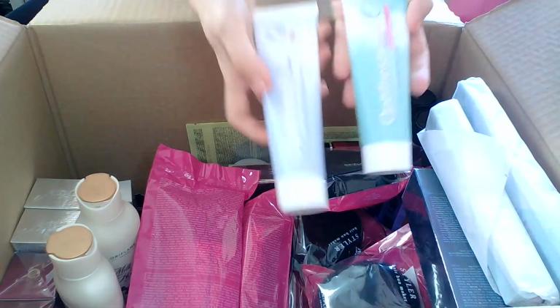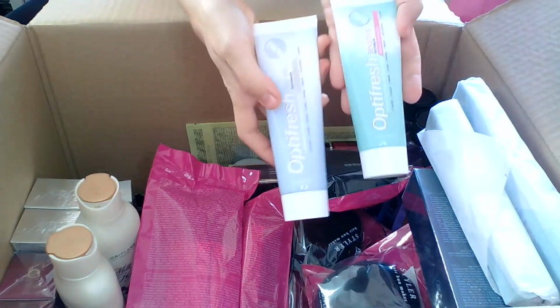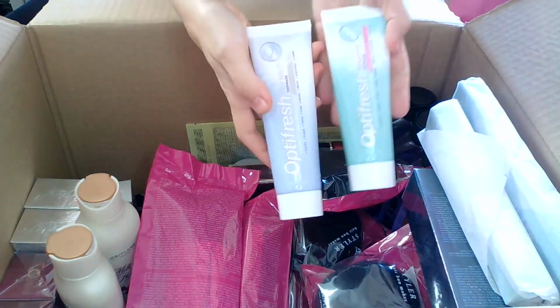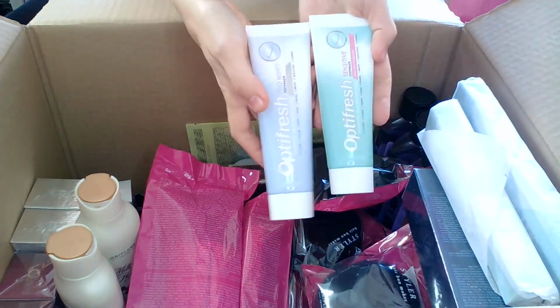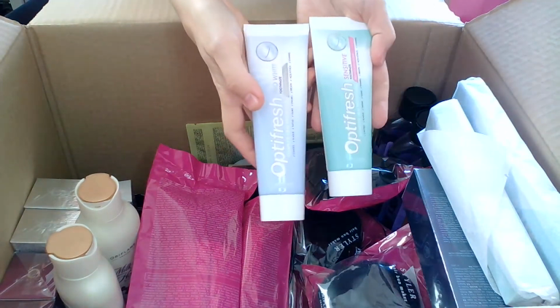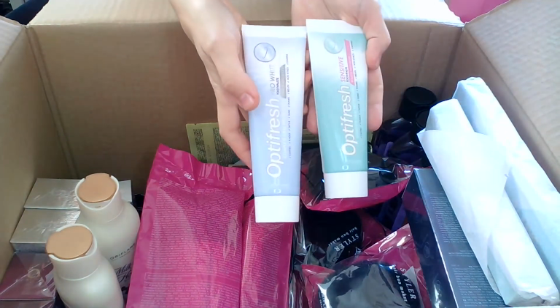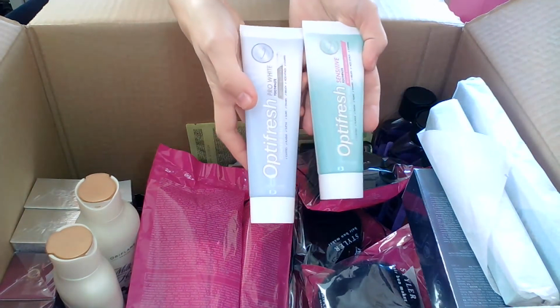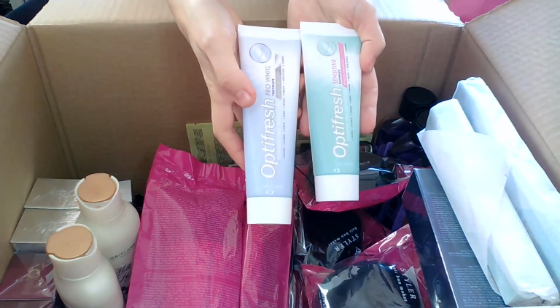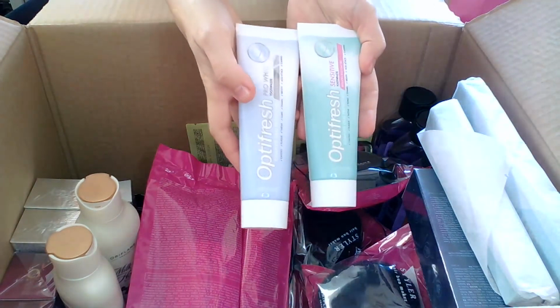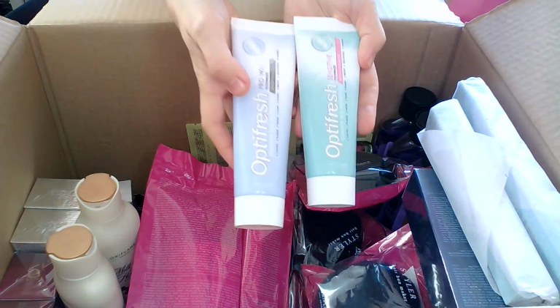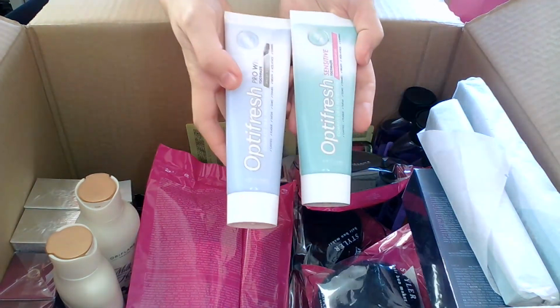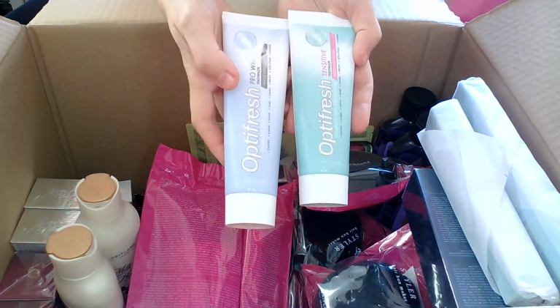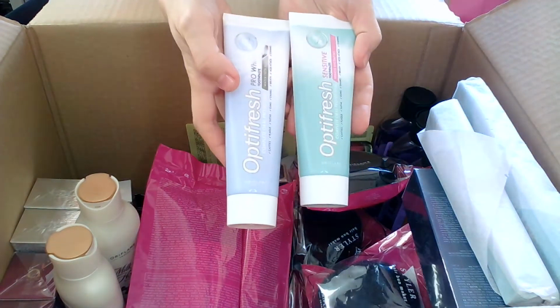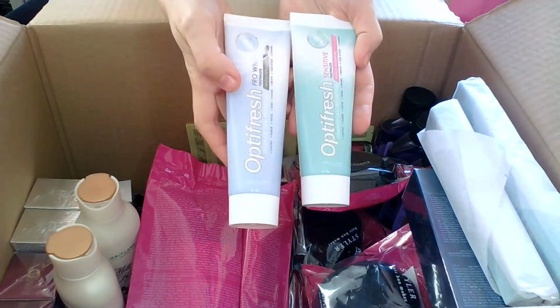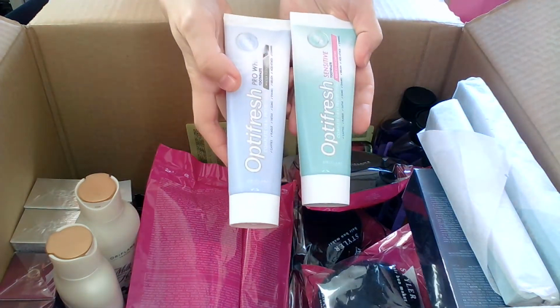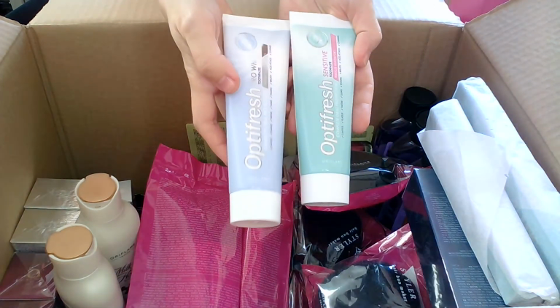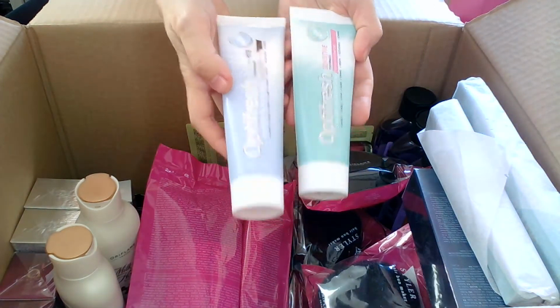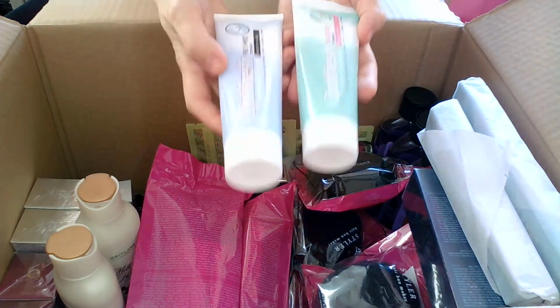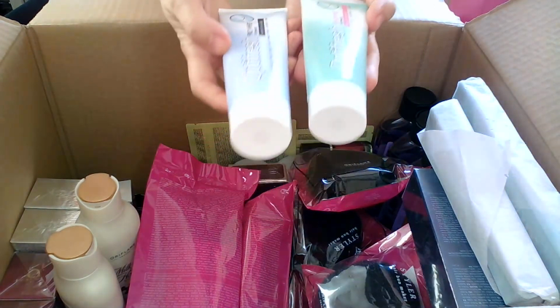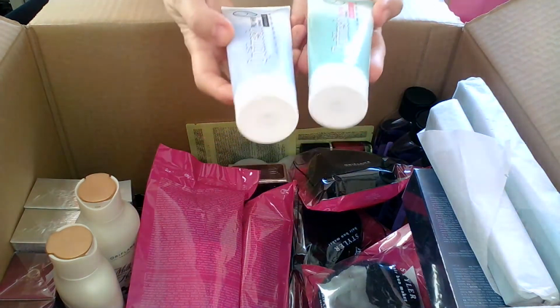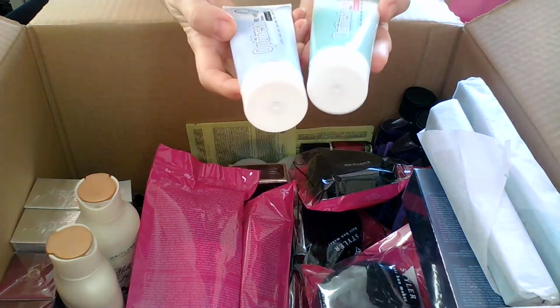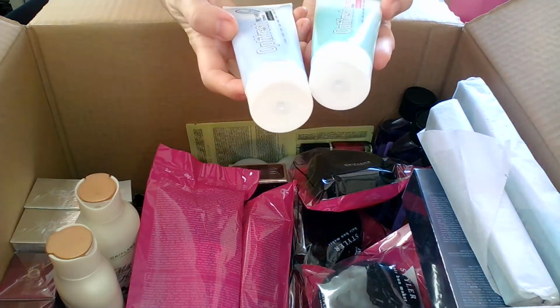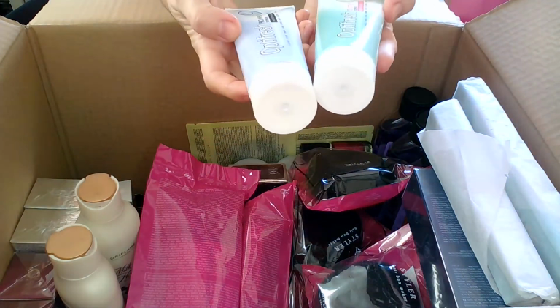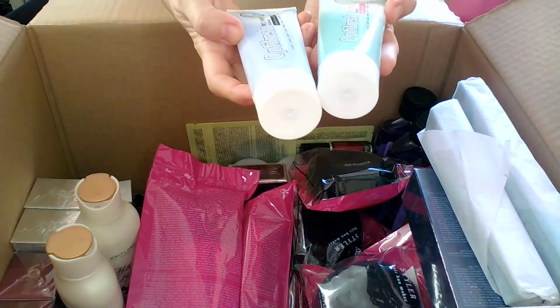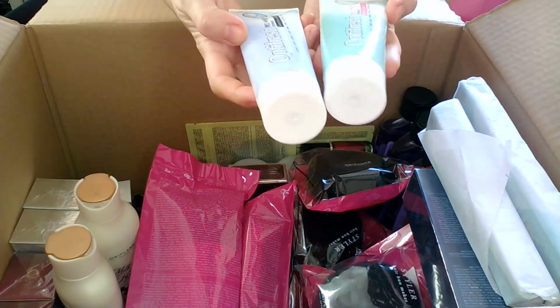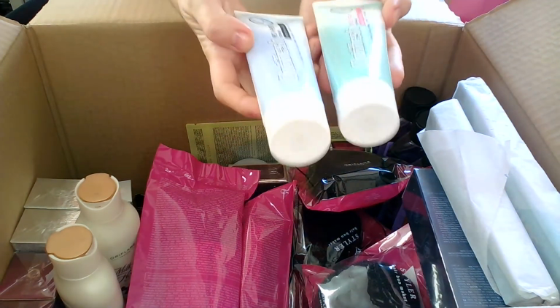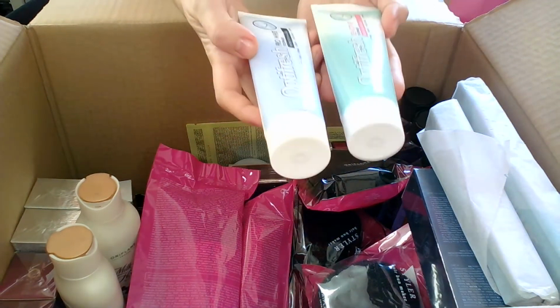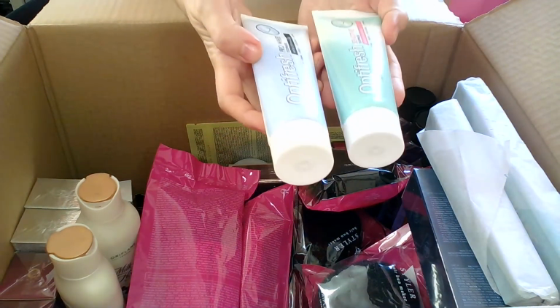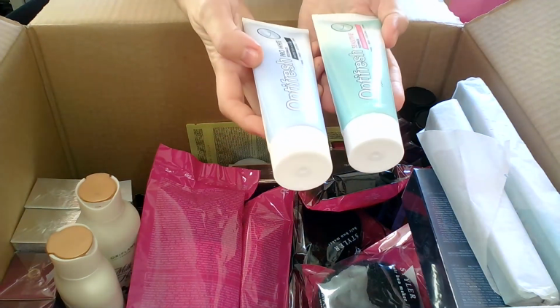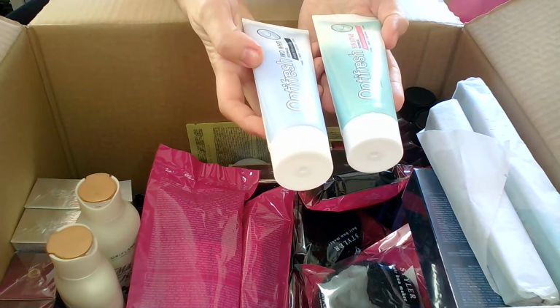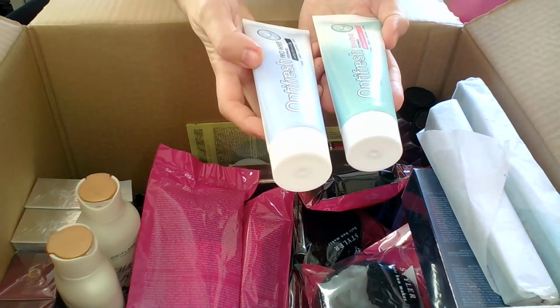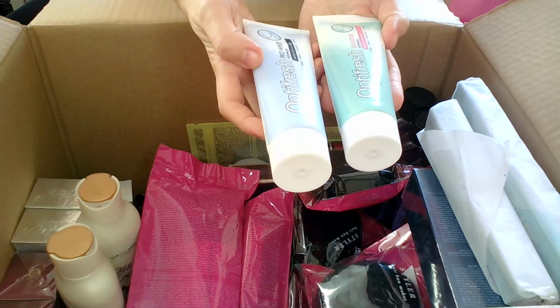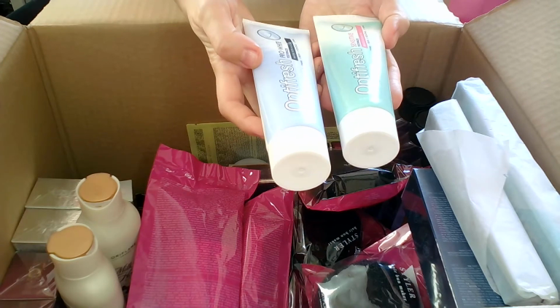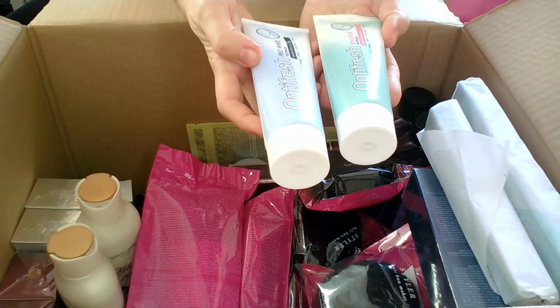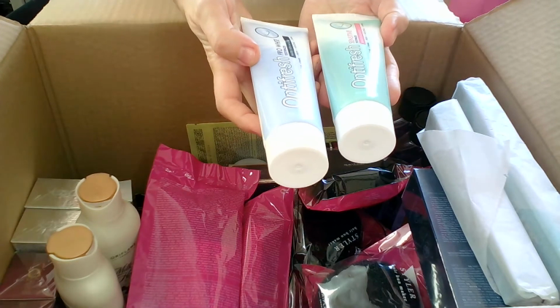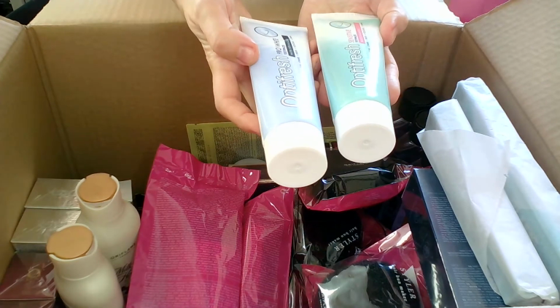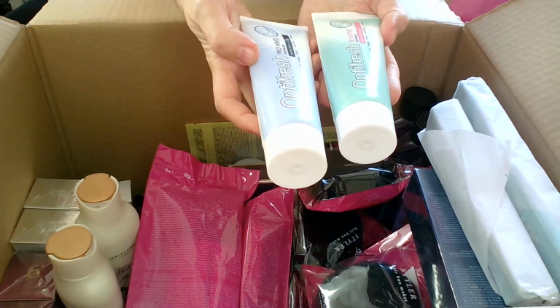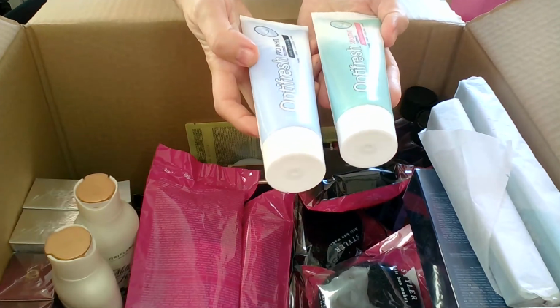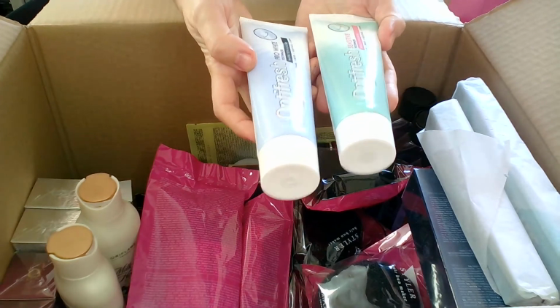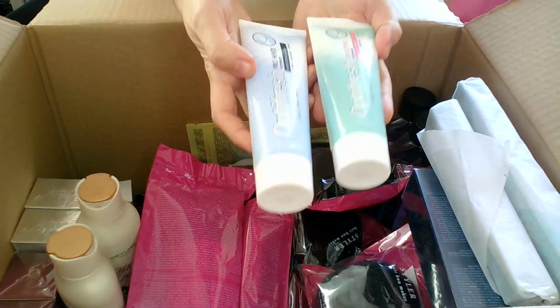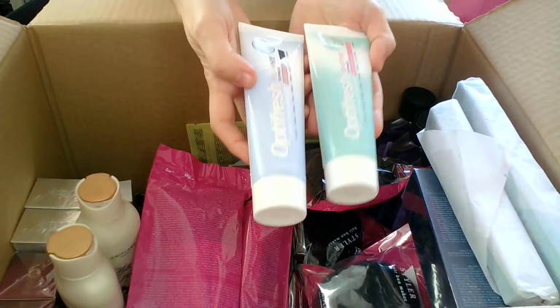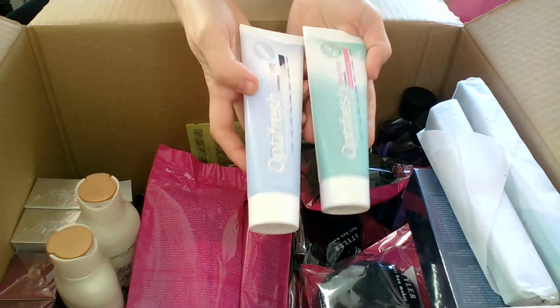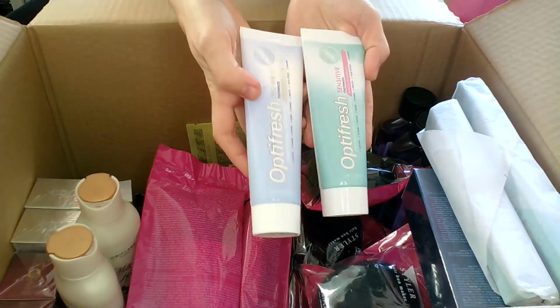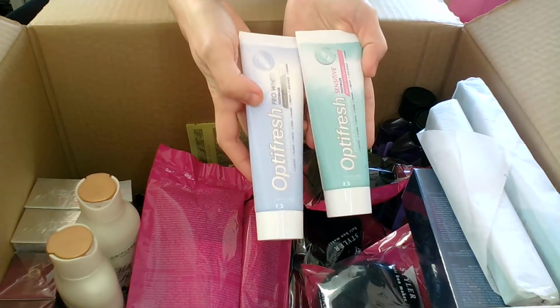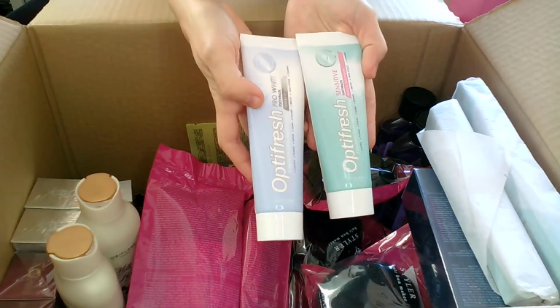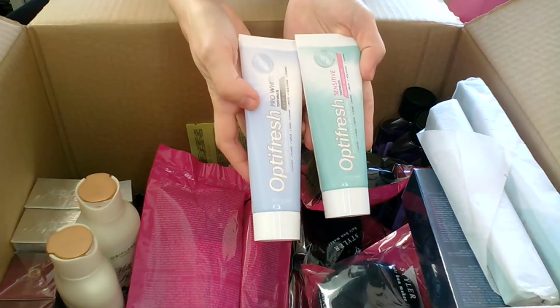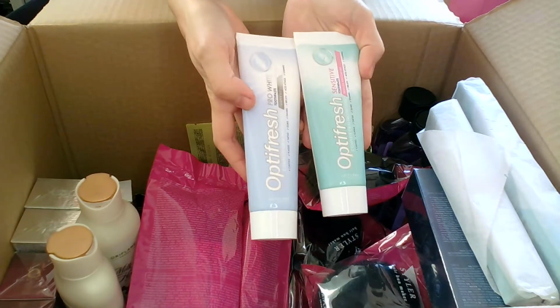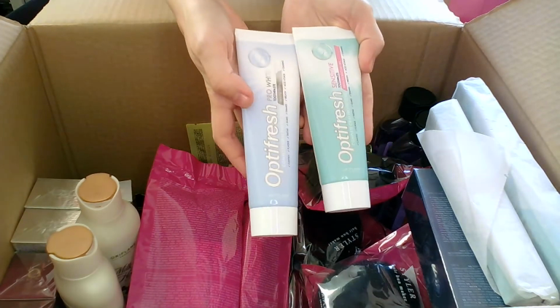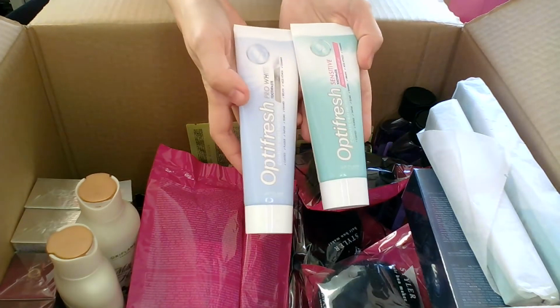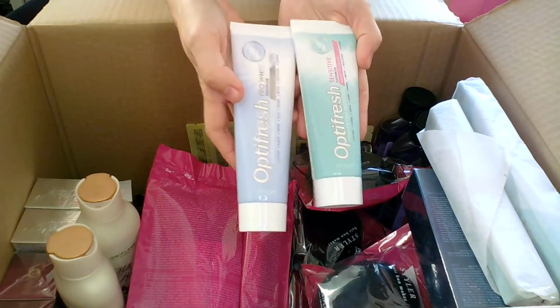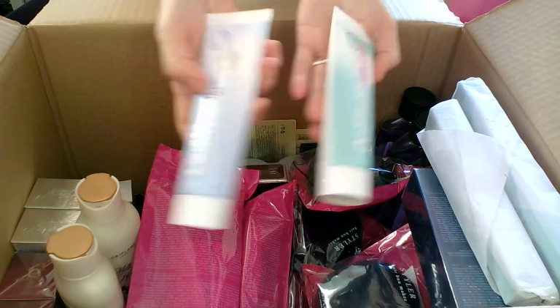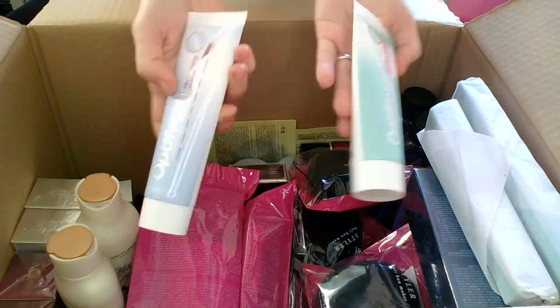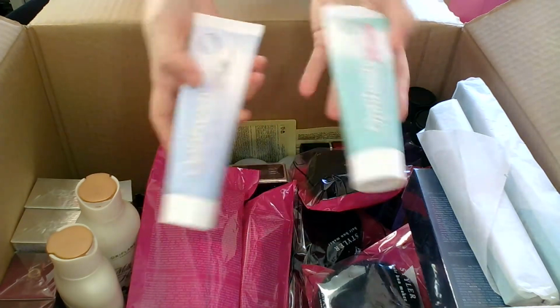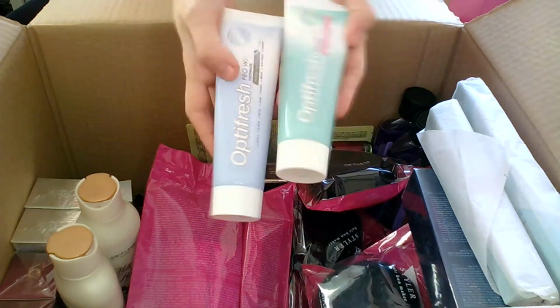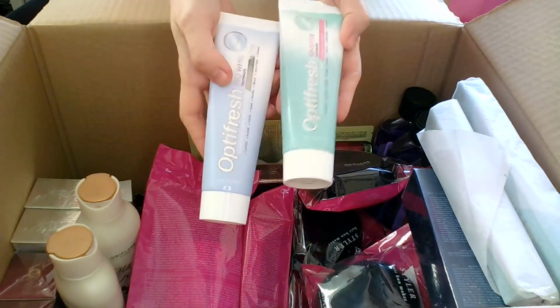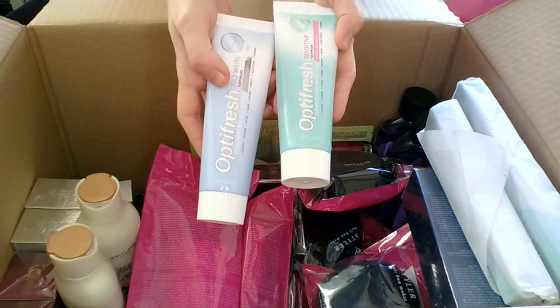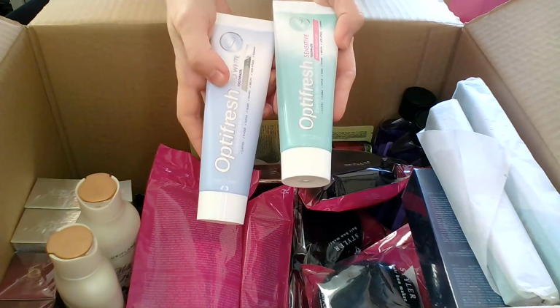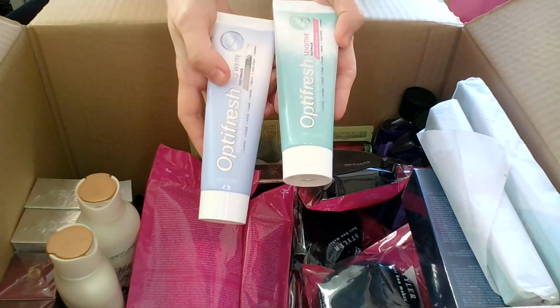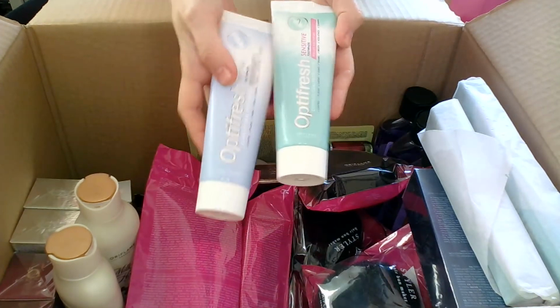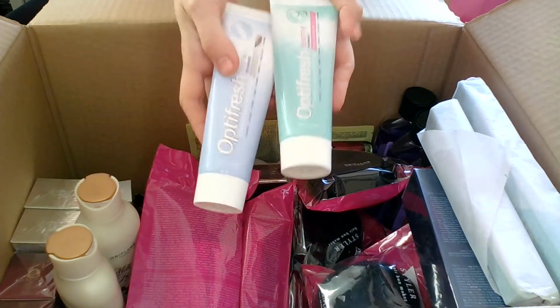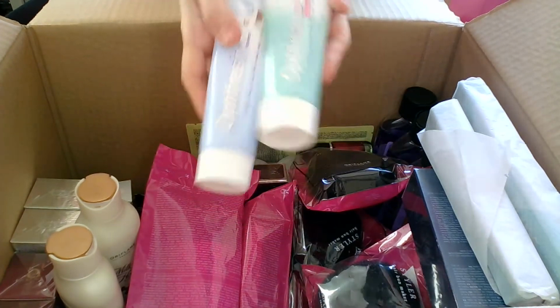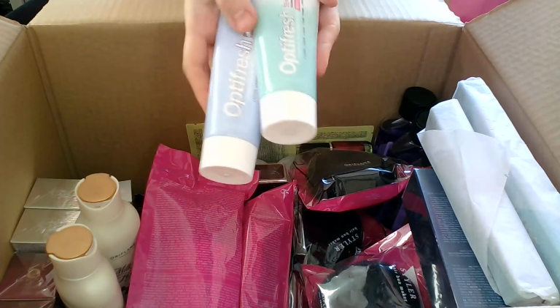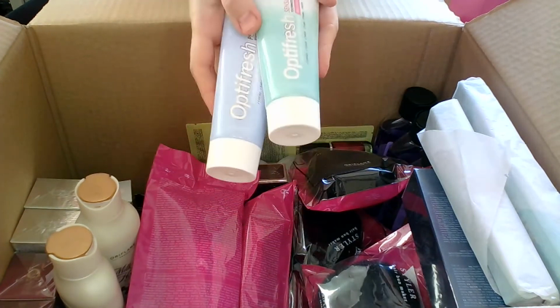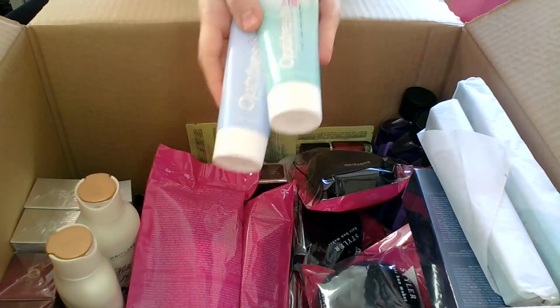I also had Optifresh toothpaste — two tubes: the Pro White and the Sensitive. If you take two it's cheaper.